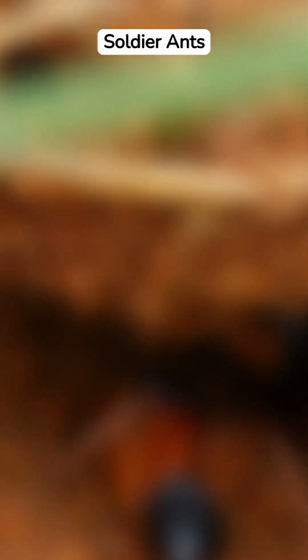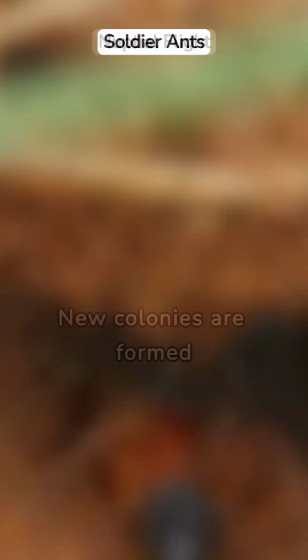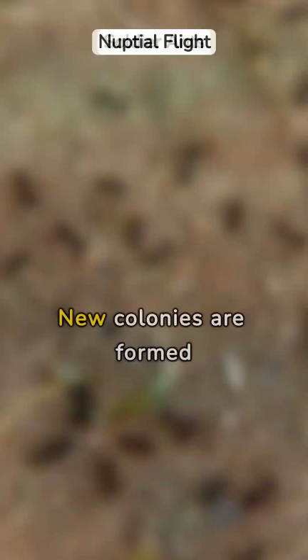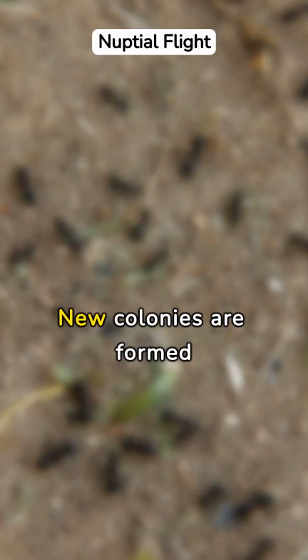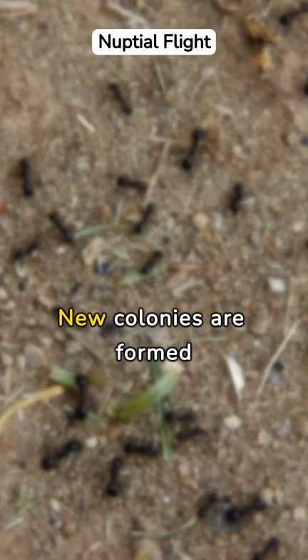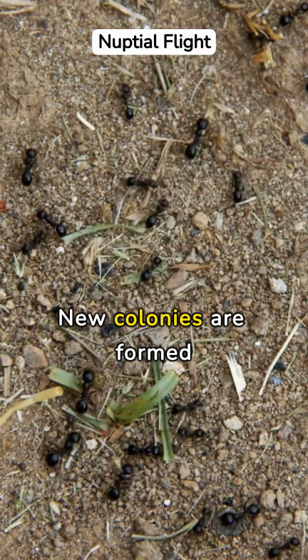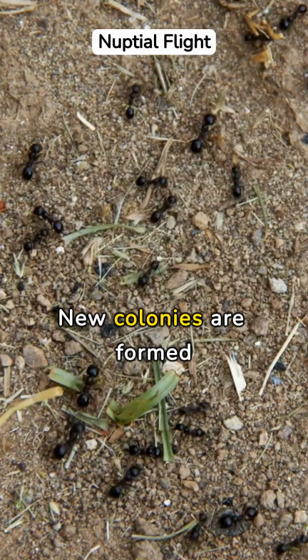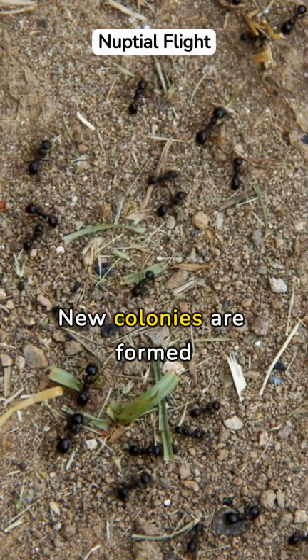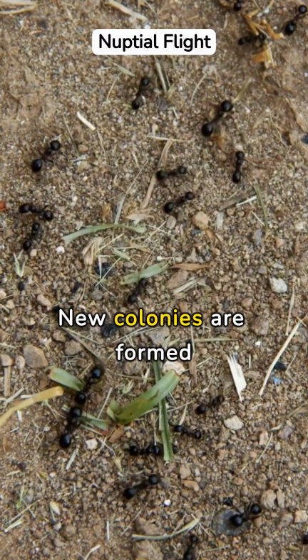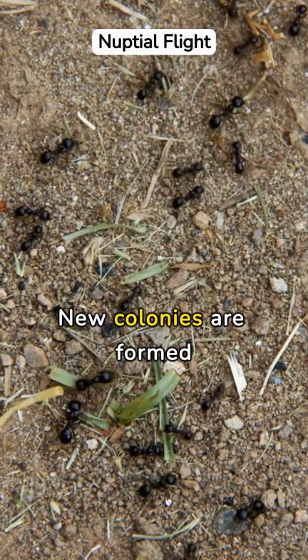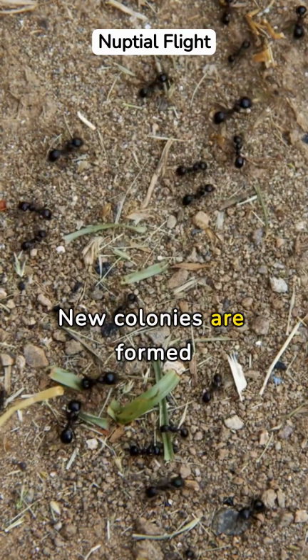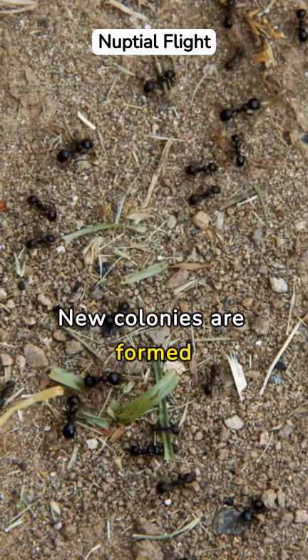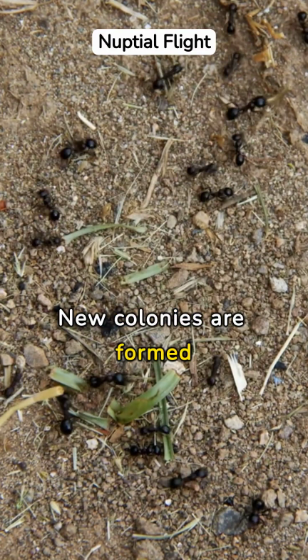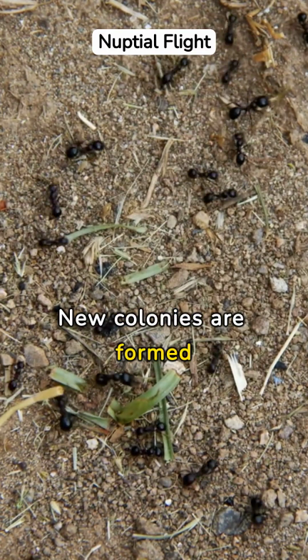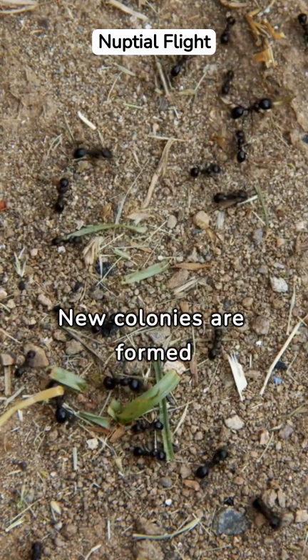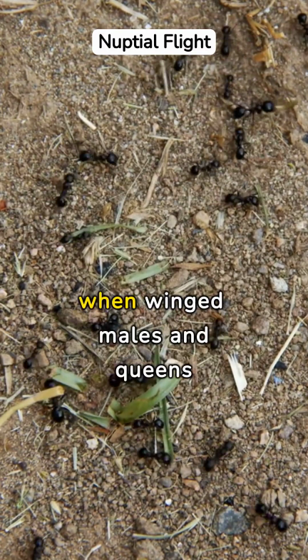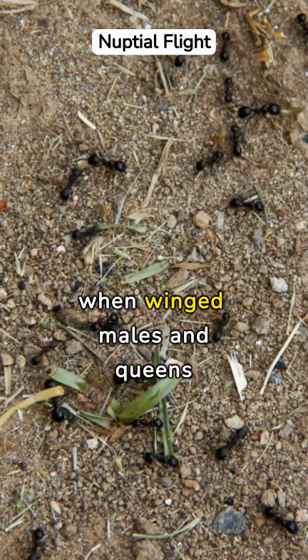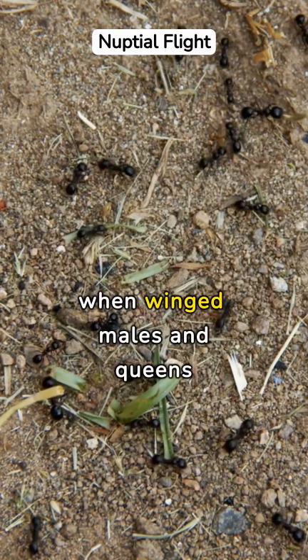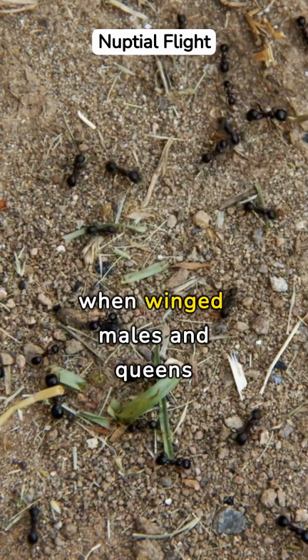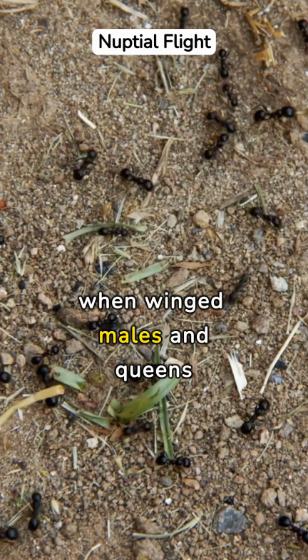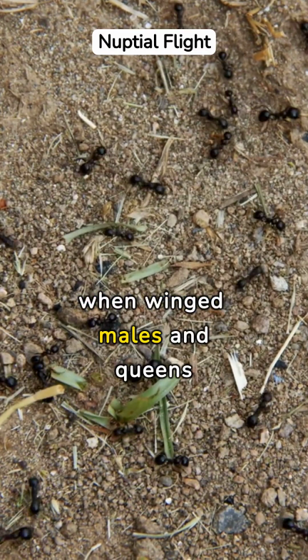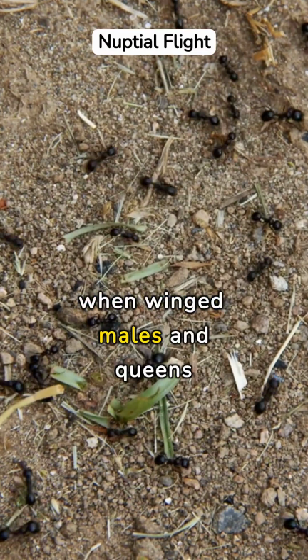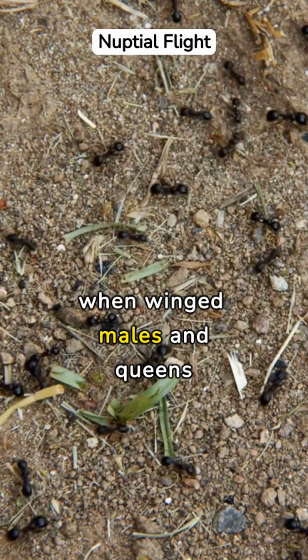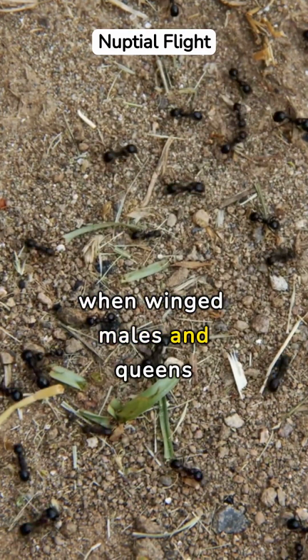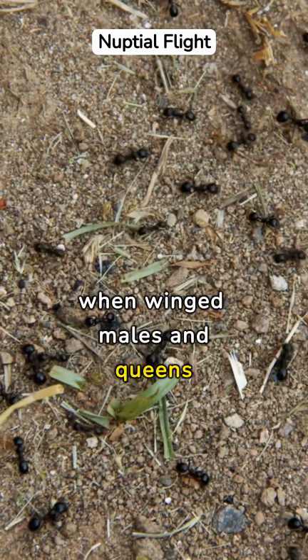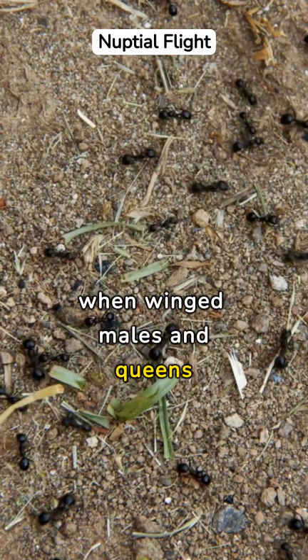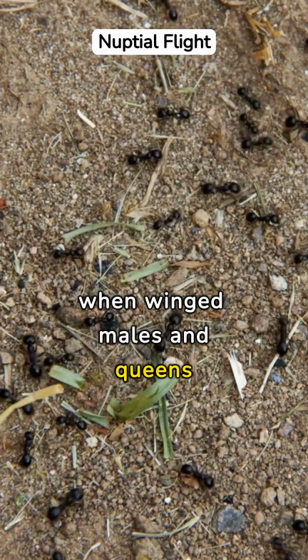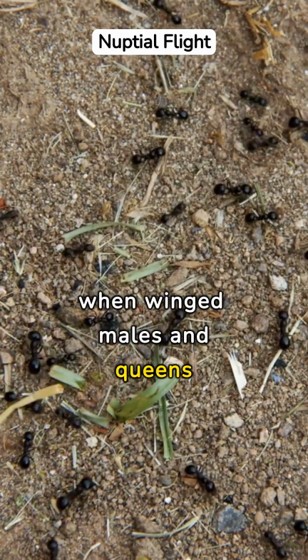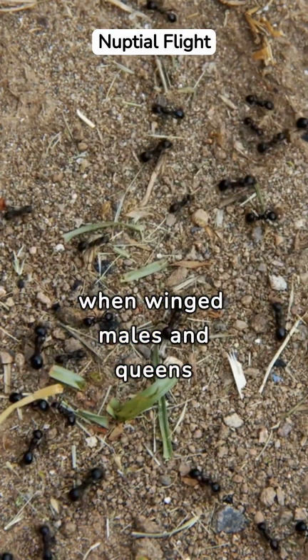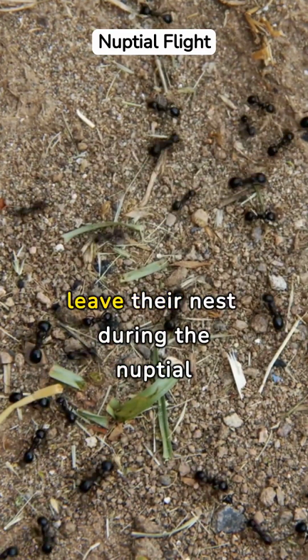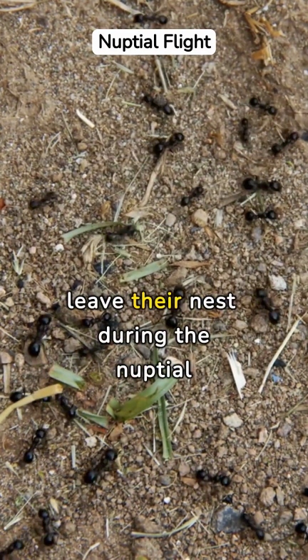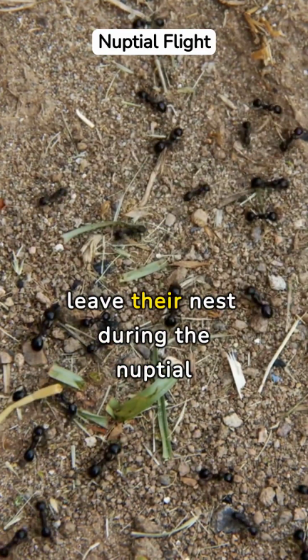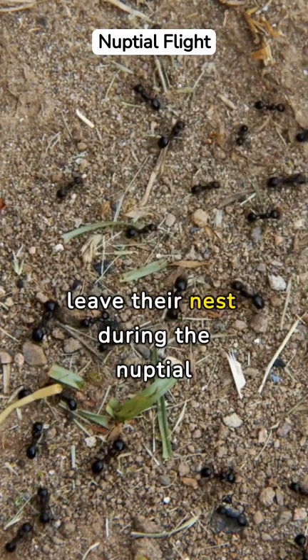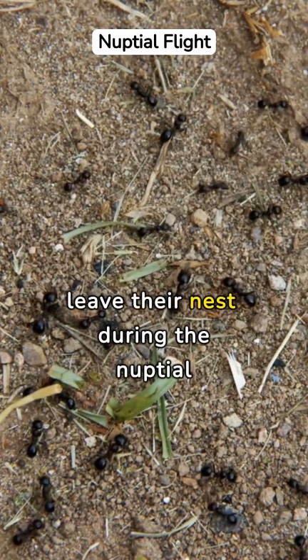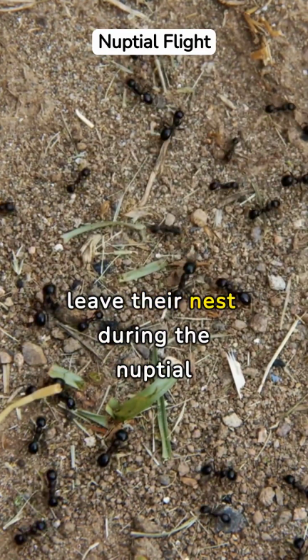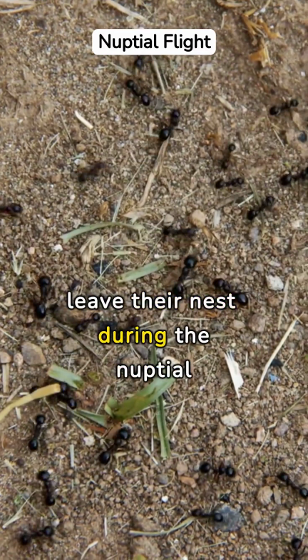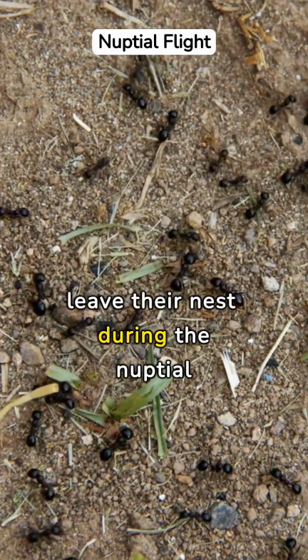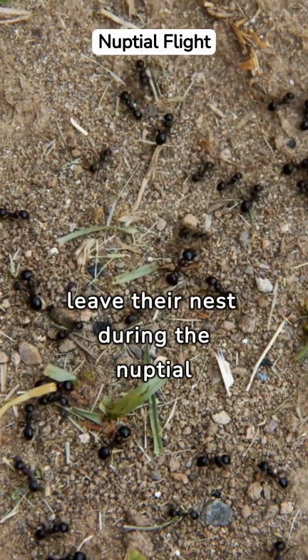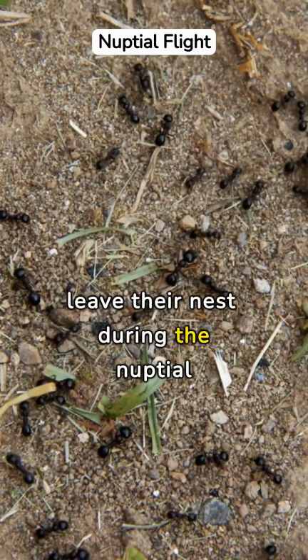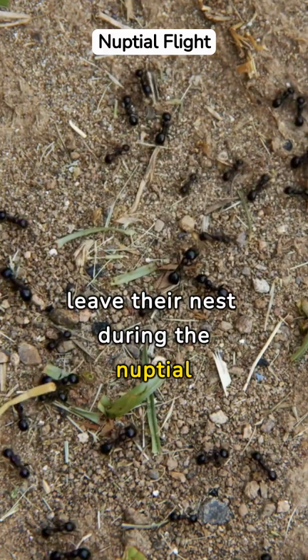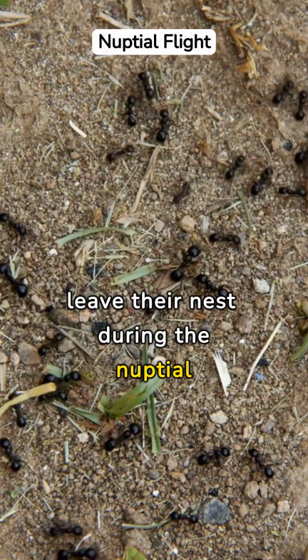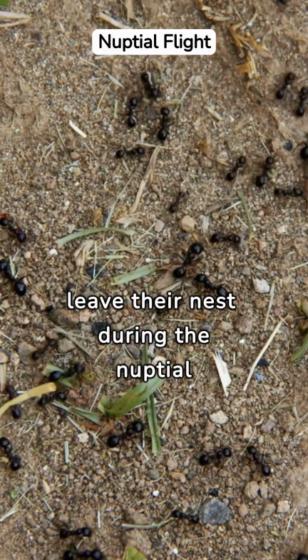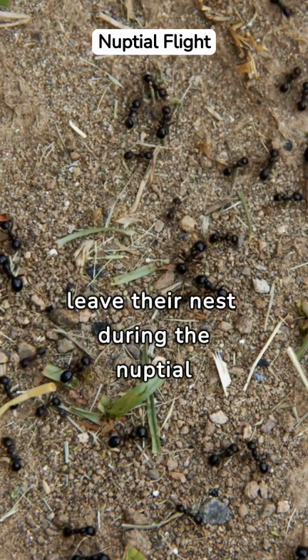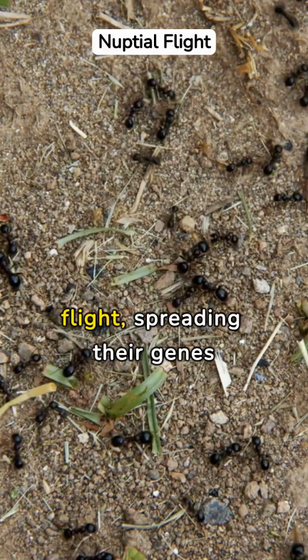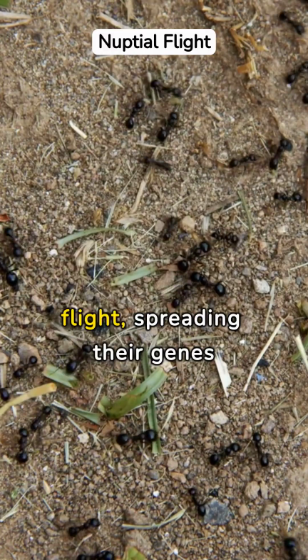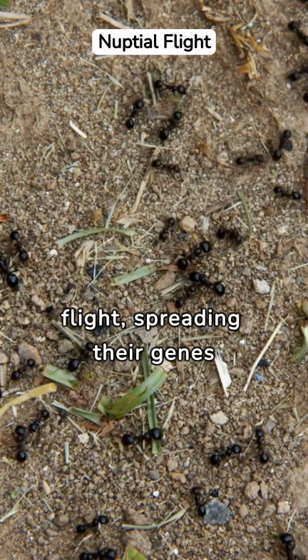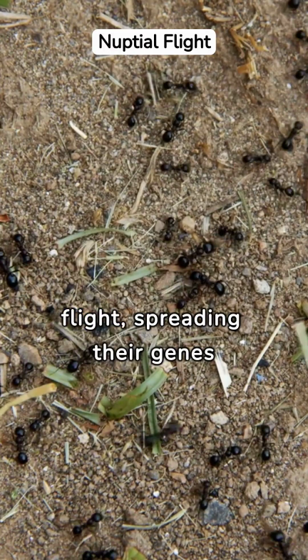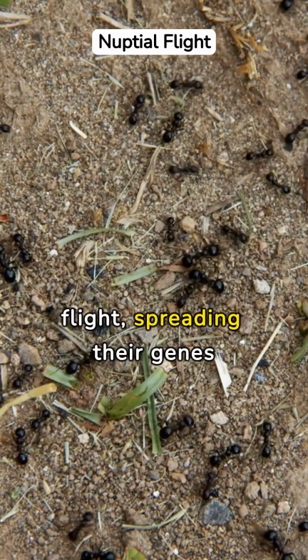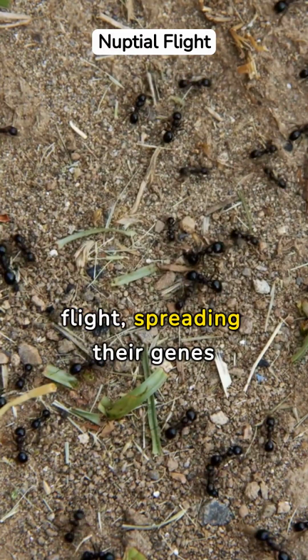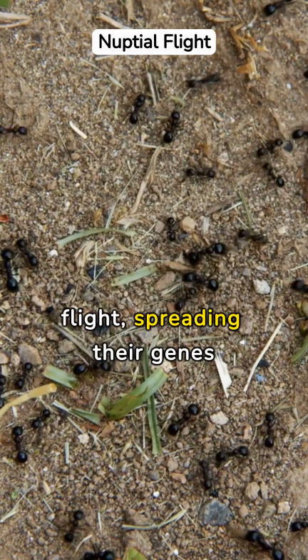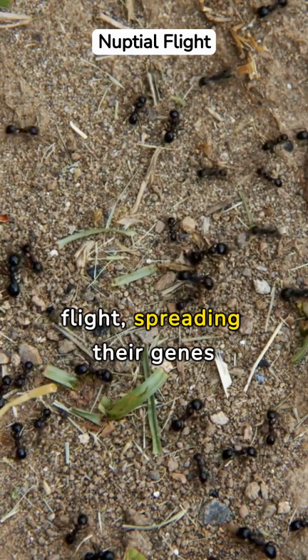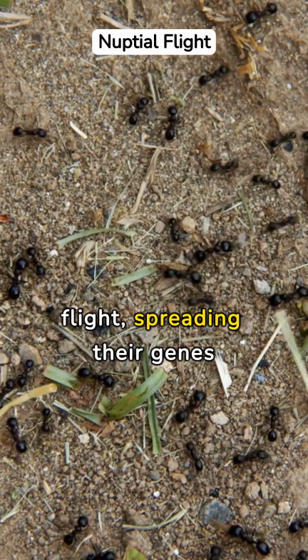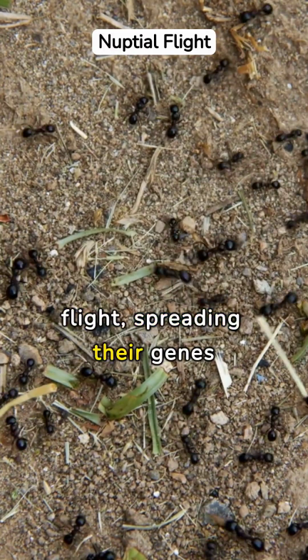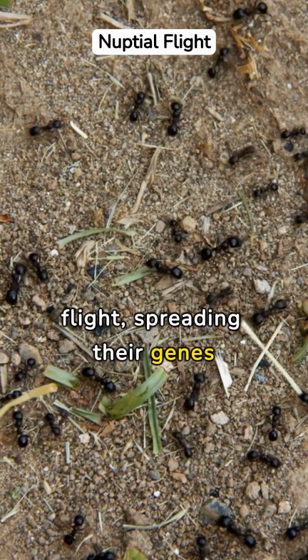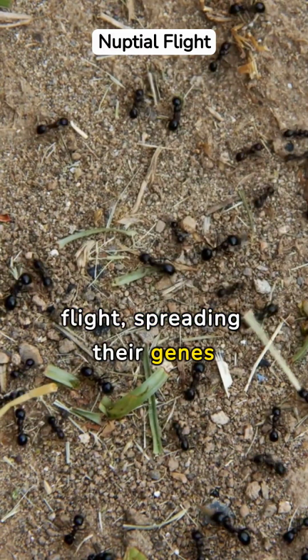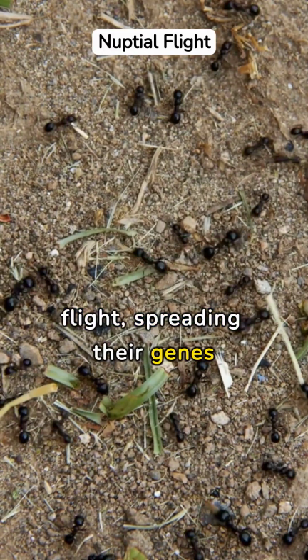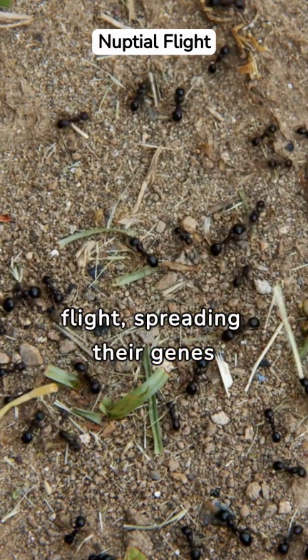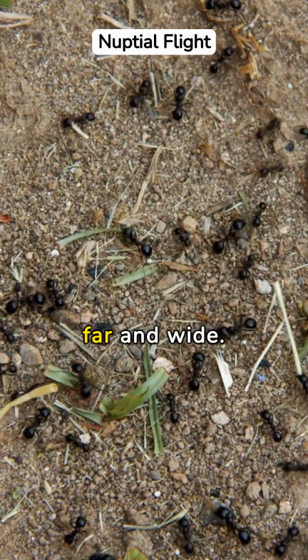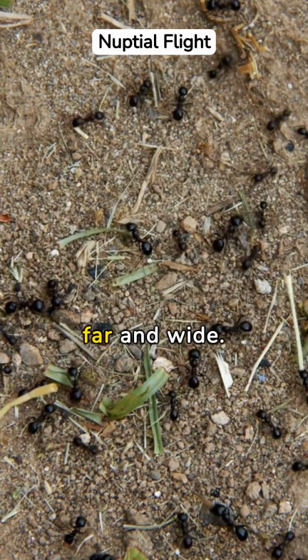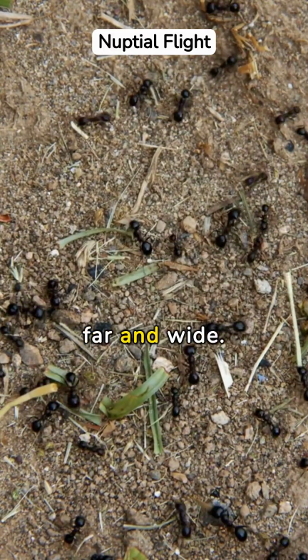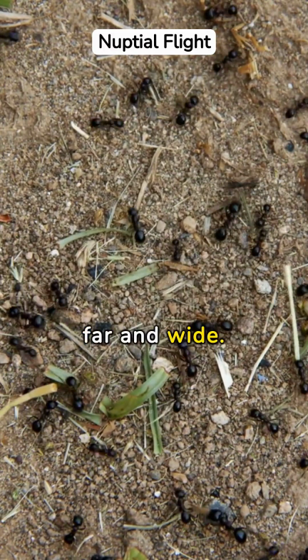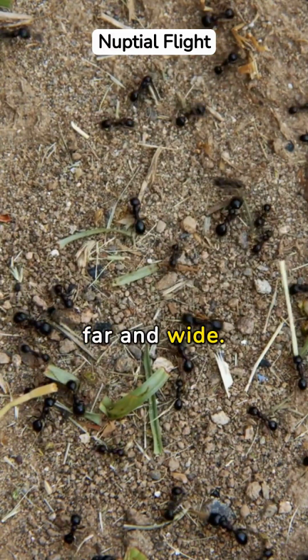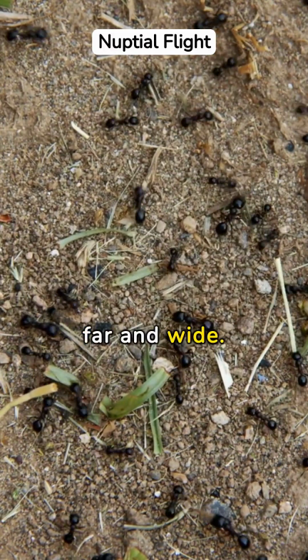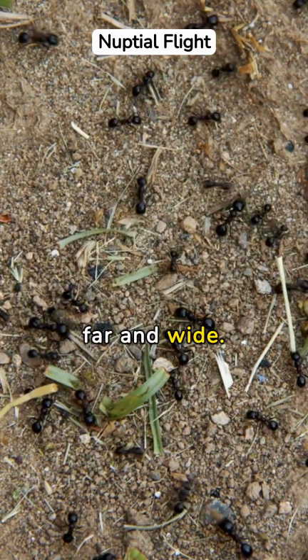New colonies are formed when winged males and queens leave their nest during the nuptial flight, spreading their genes far and wide.